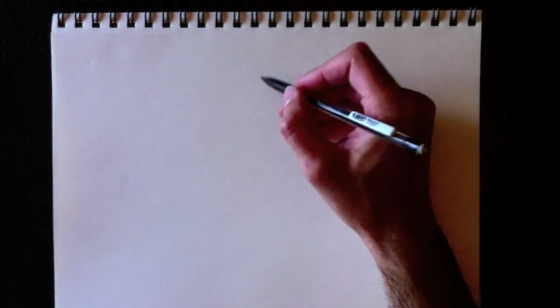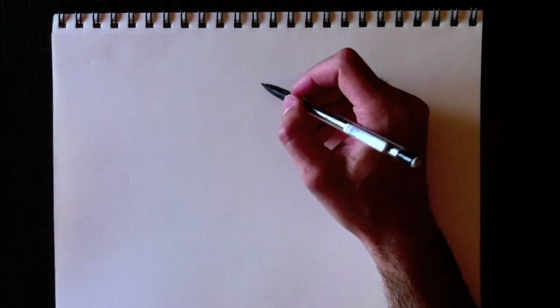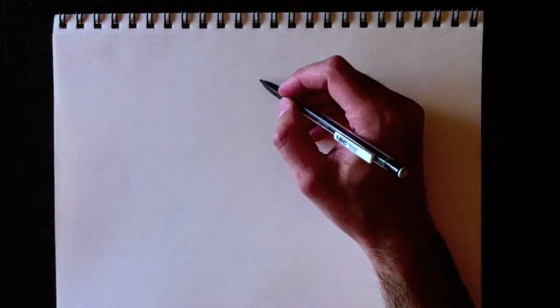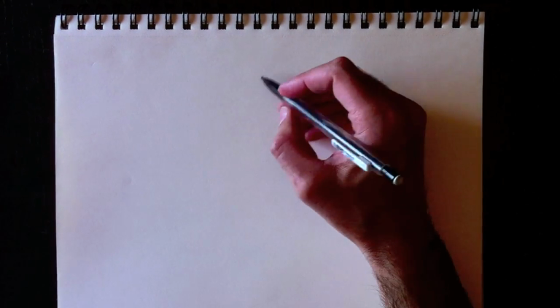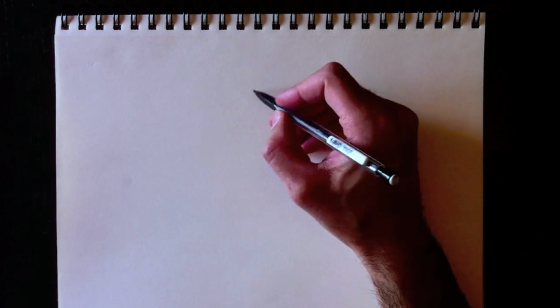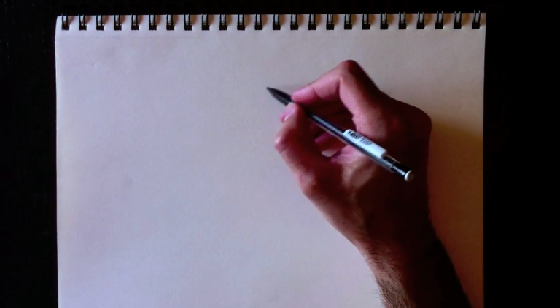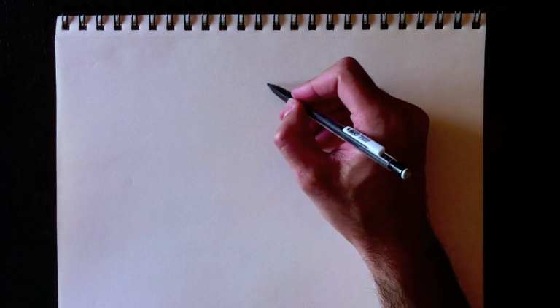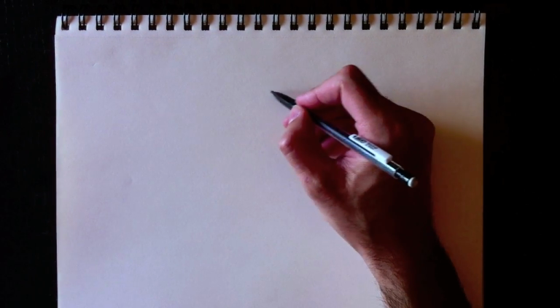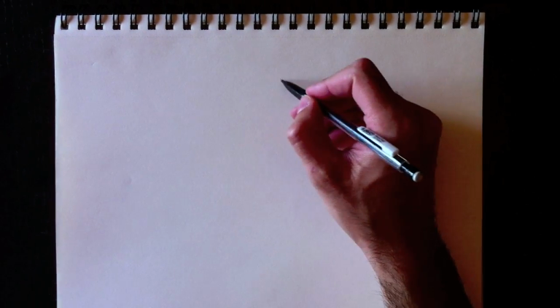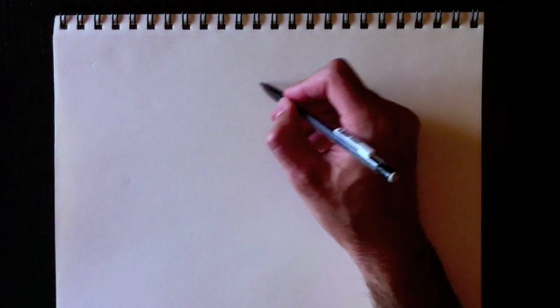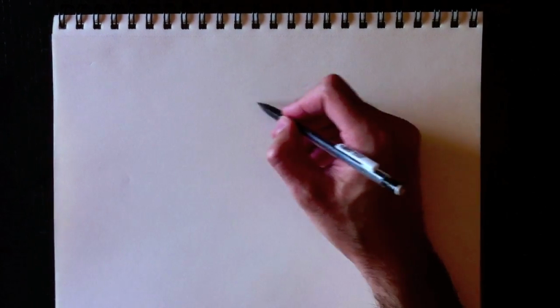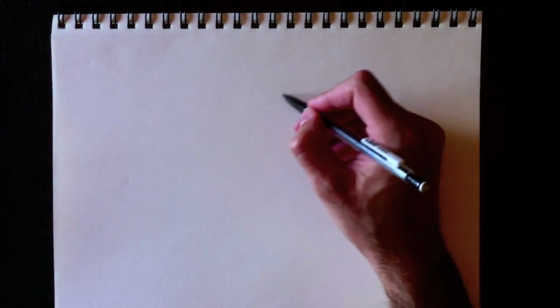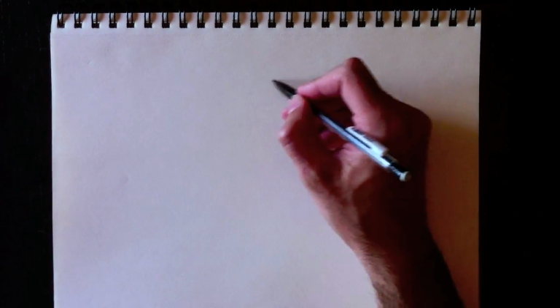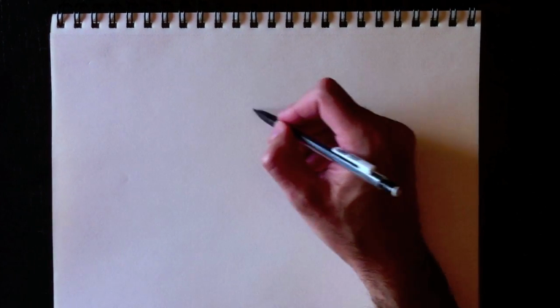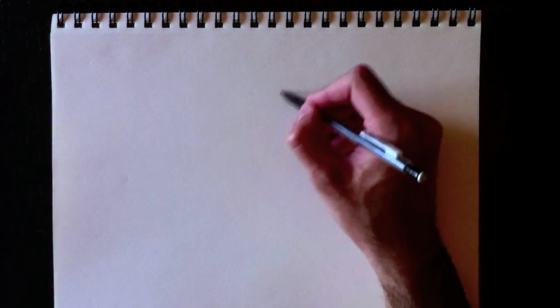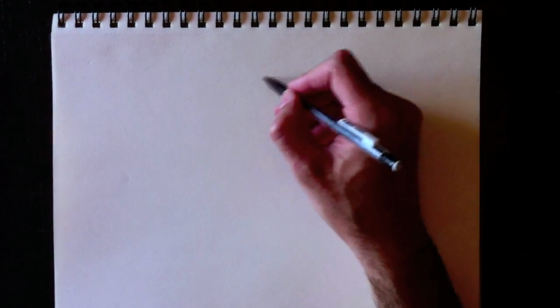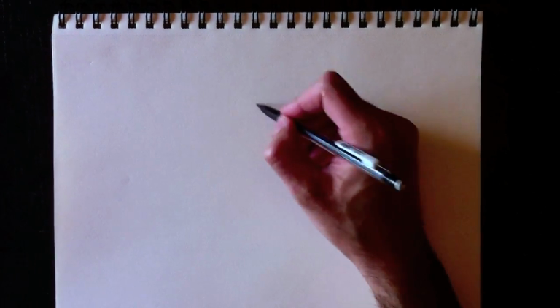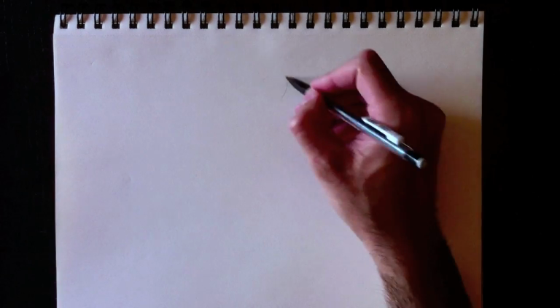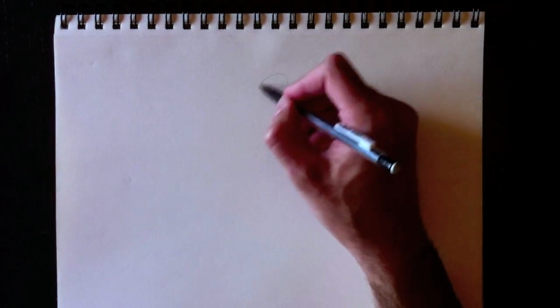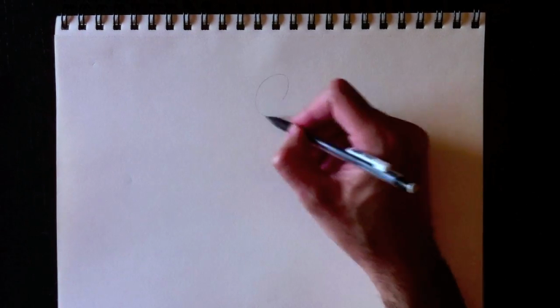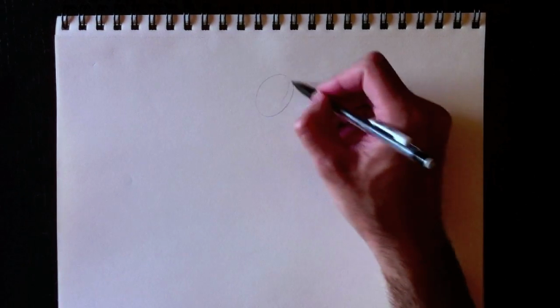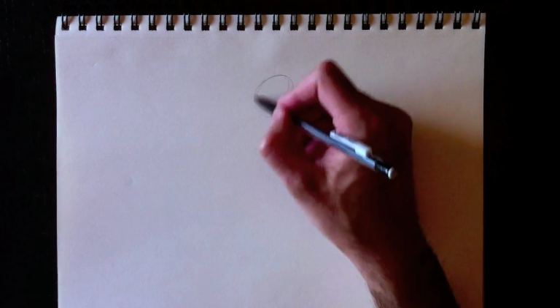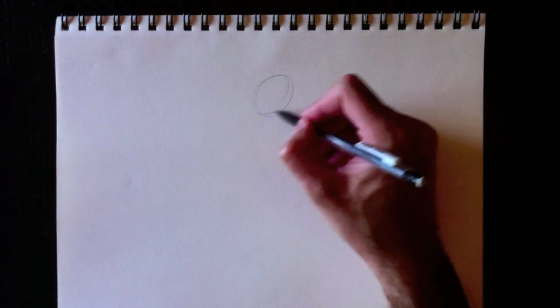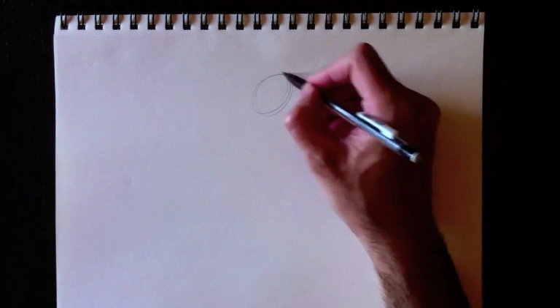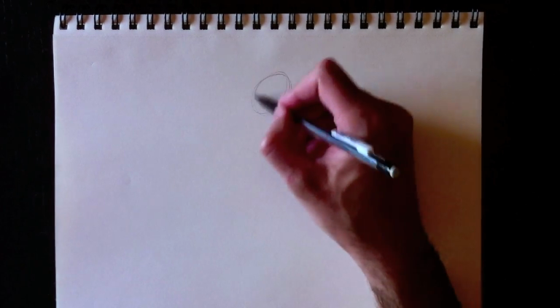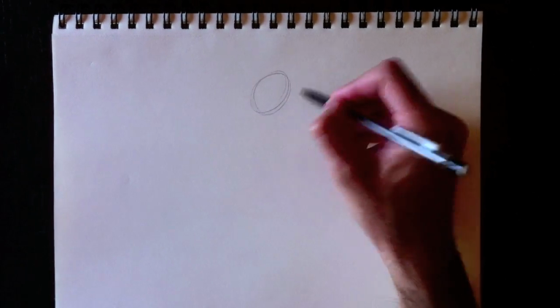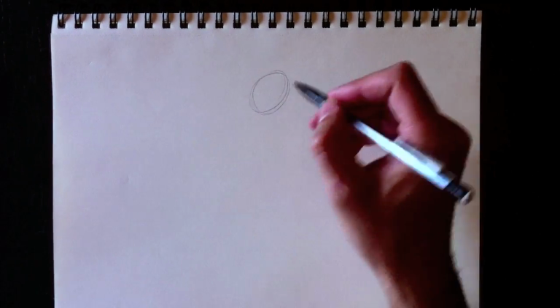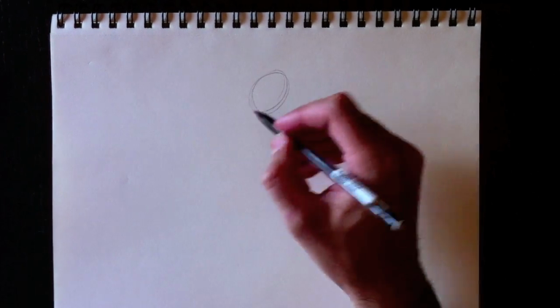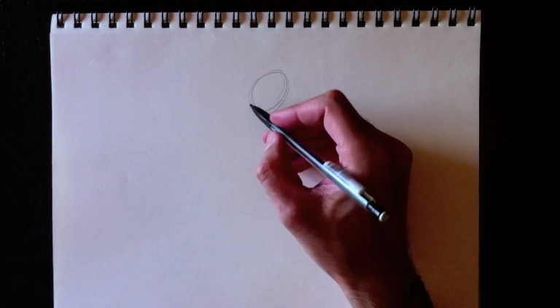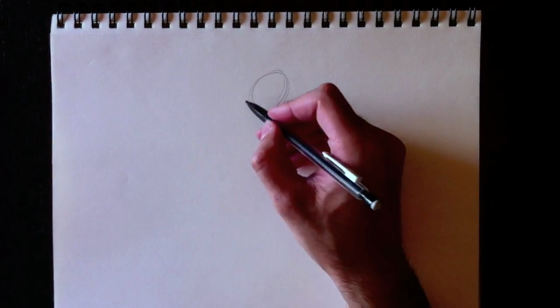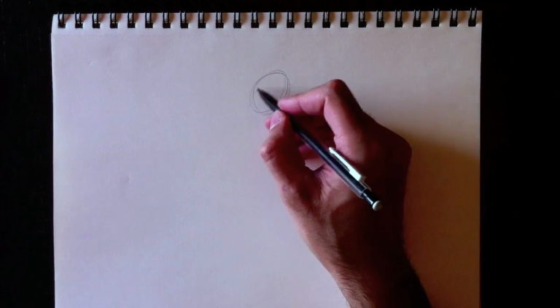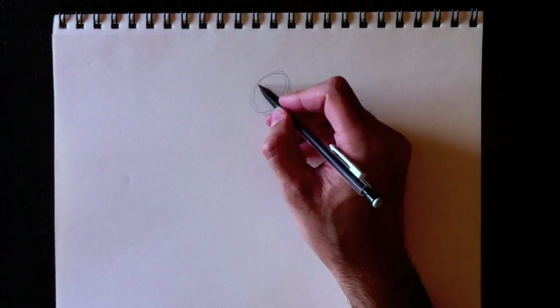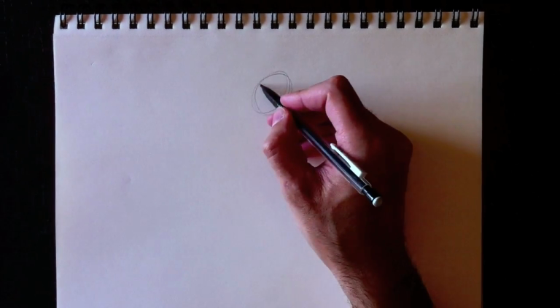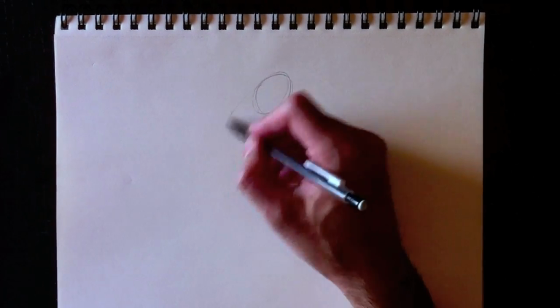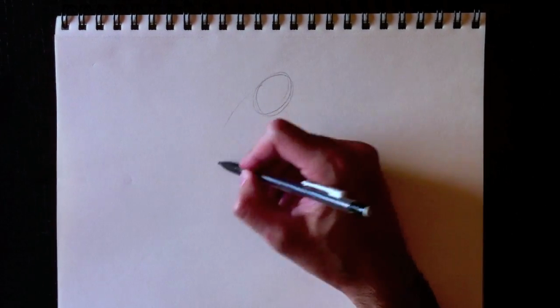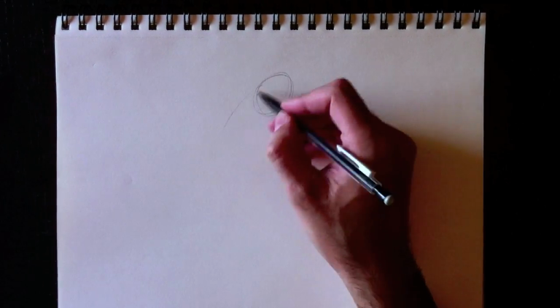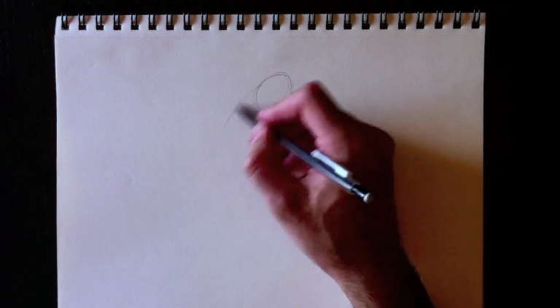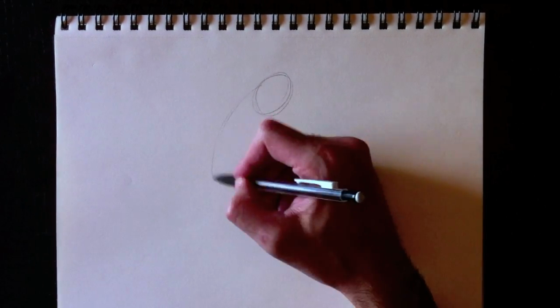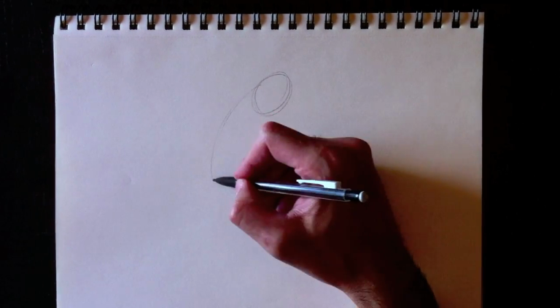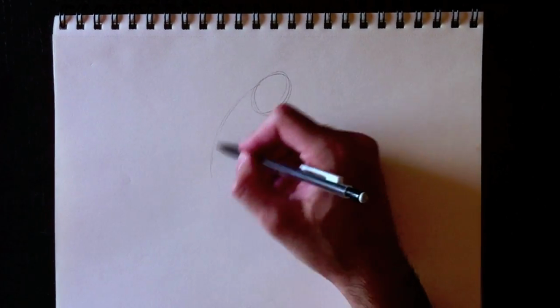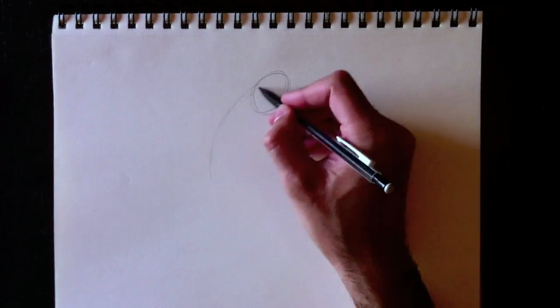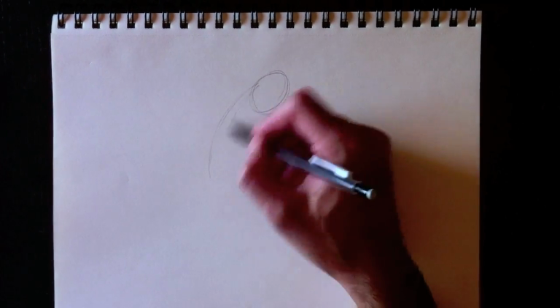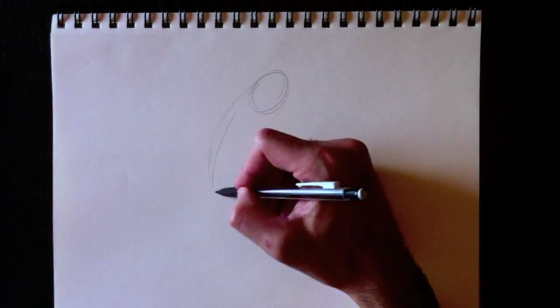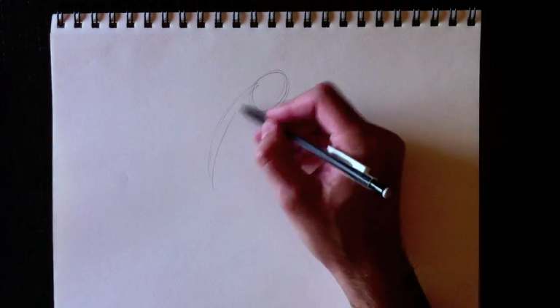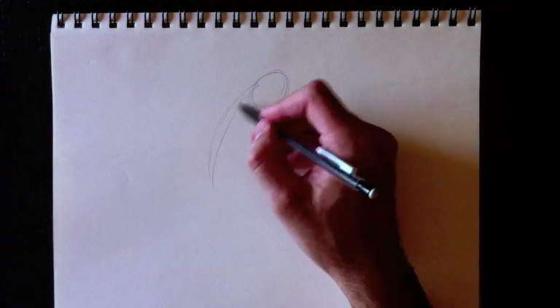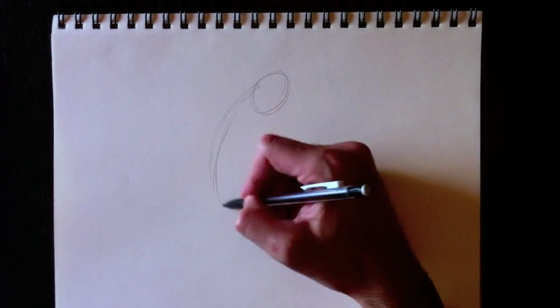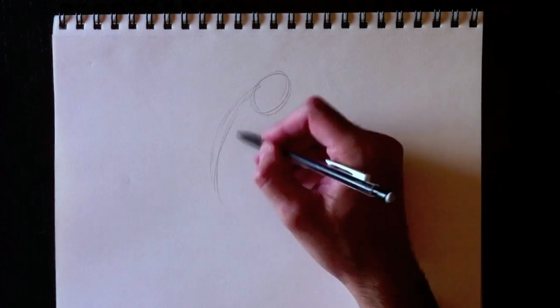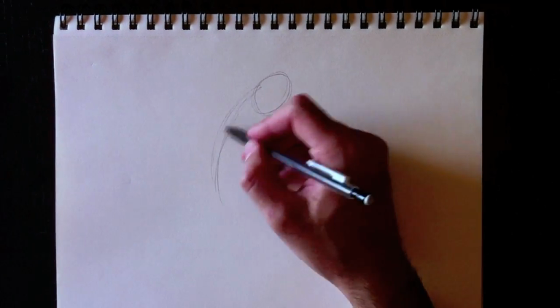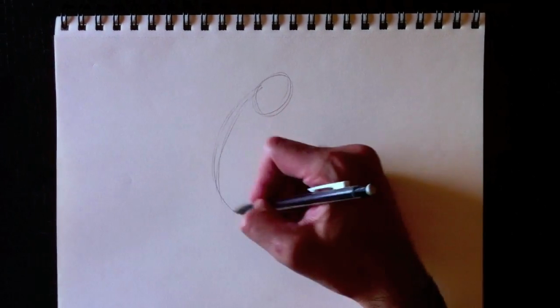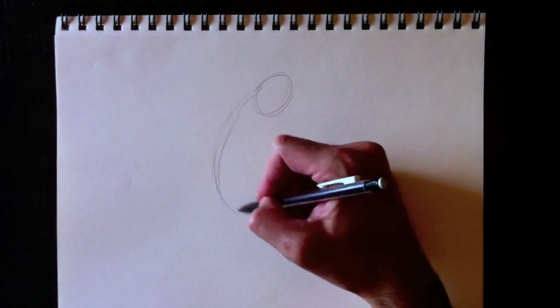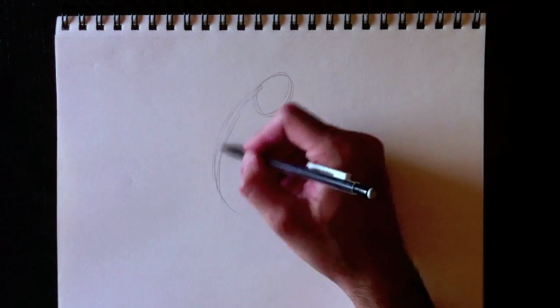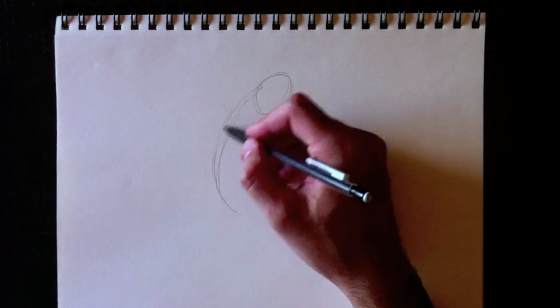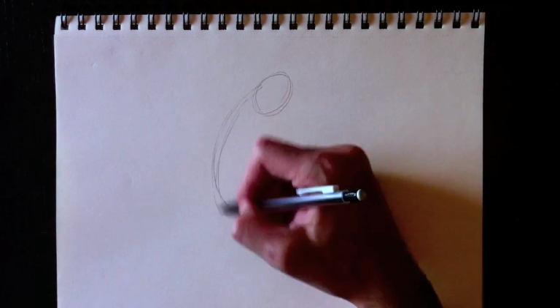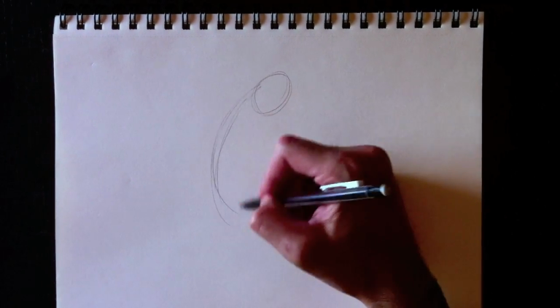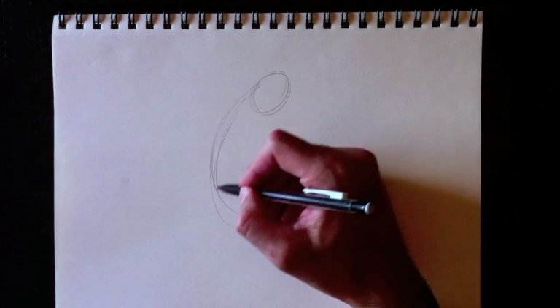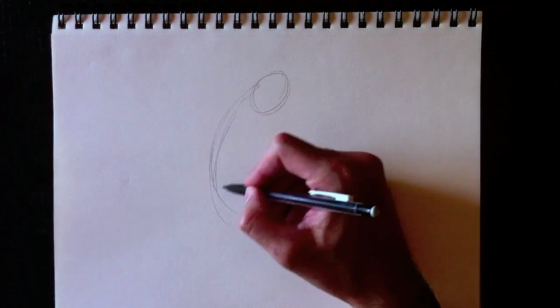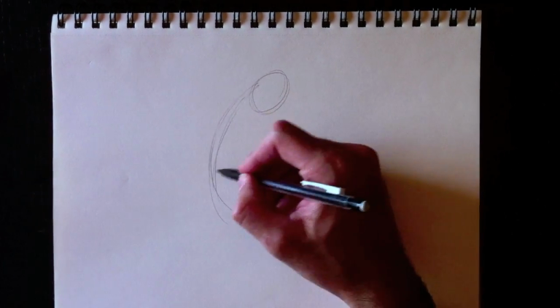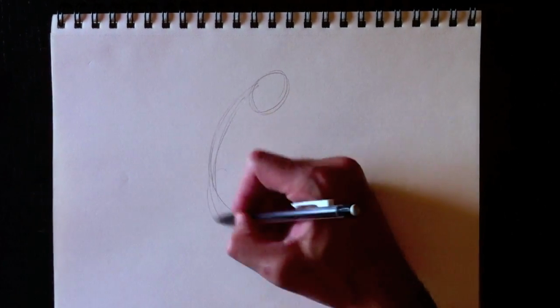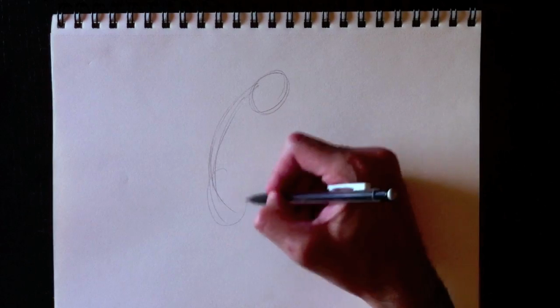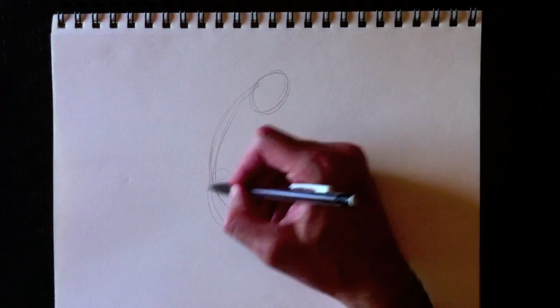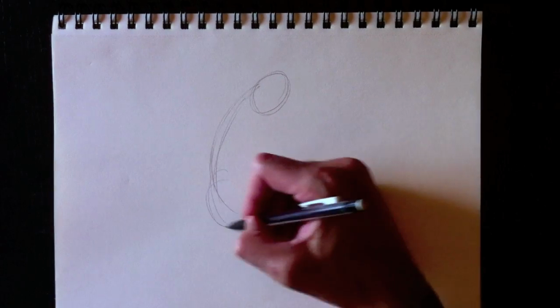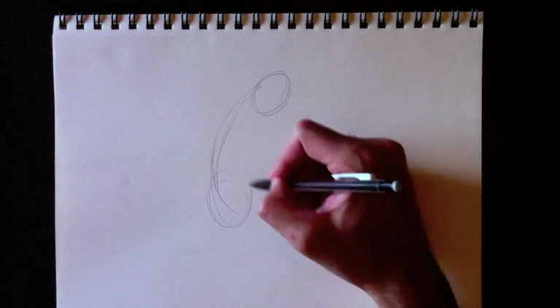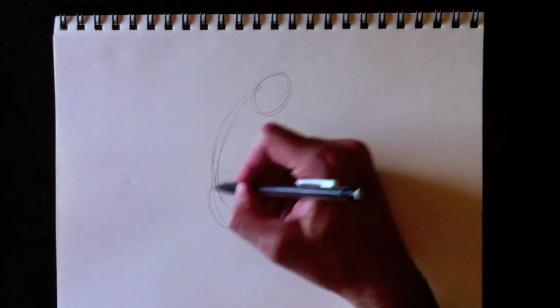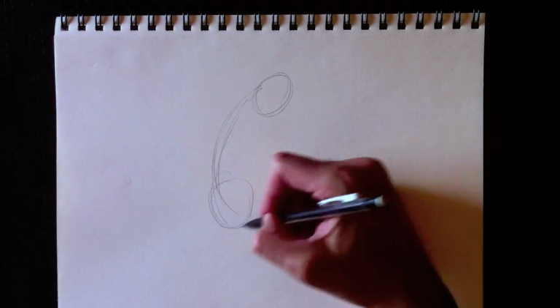Hello everybody and welcome to Drawing with Paolo. Bienvenue à Dessiner avec Paolo. Today, my first bilingual video — aujourd'hui, ma première vidéo bilingue.